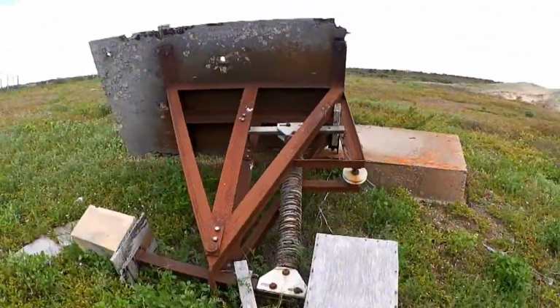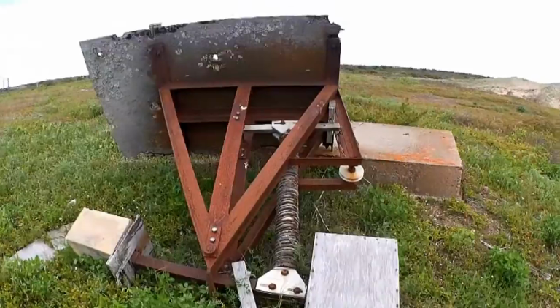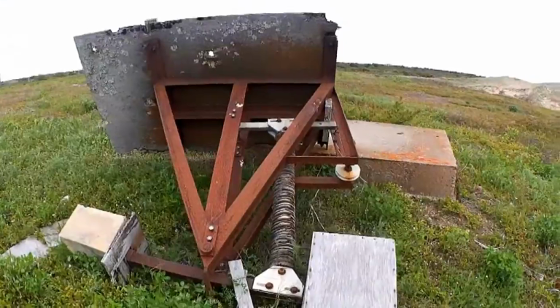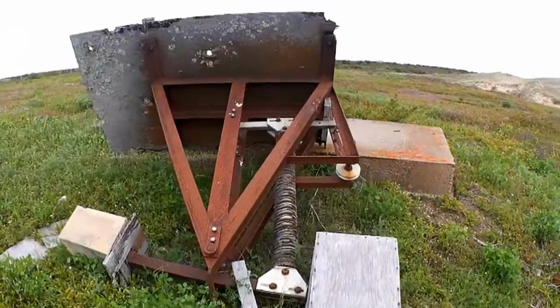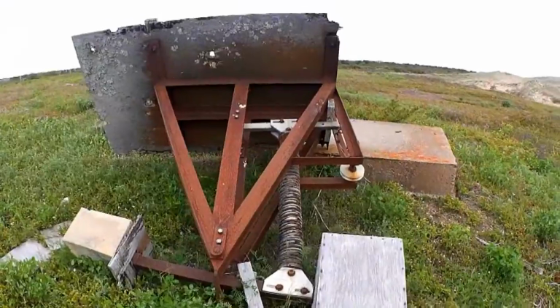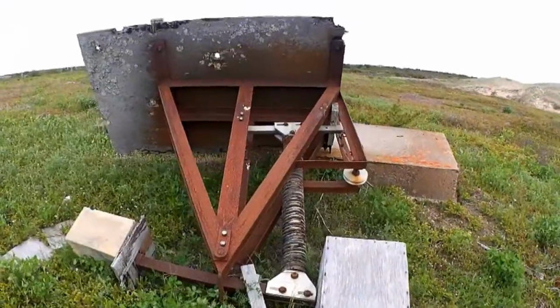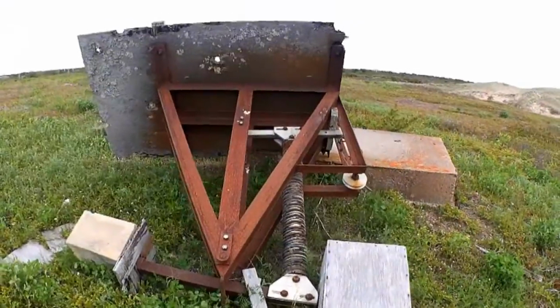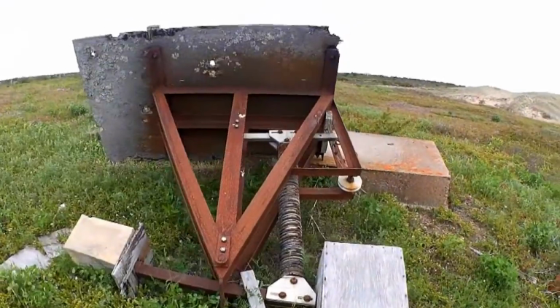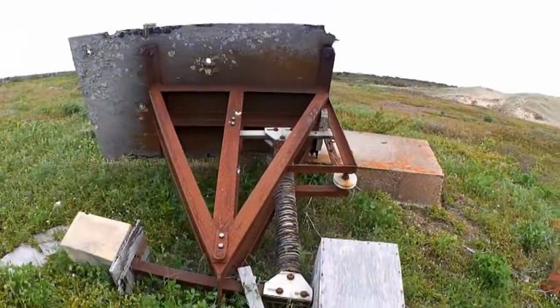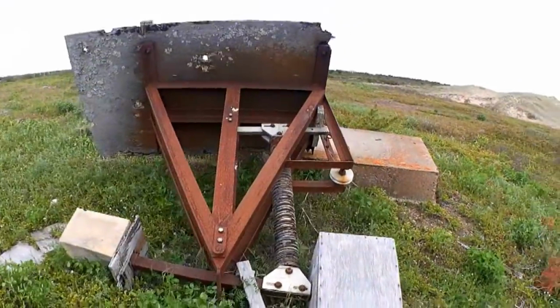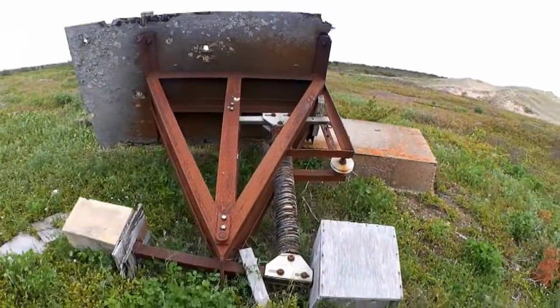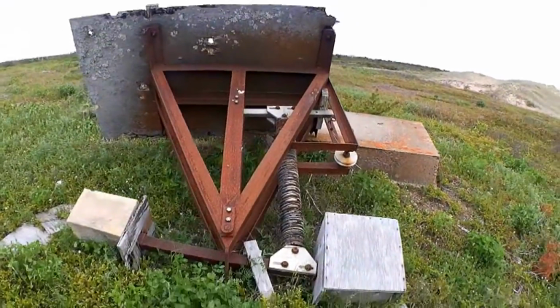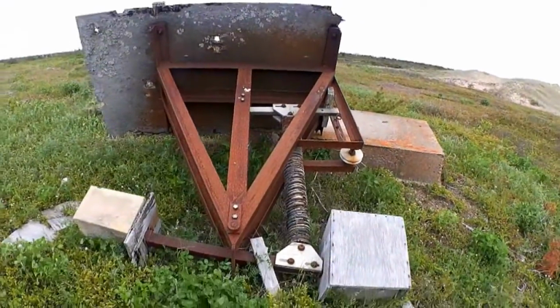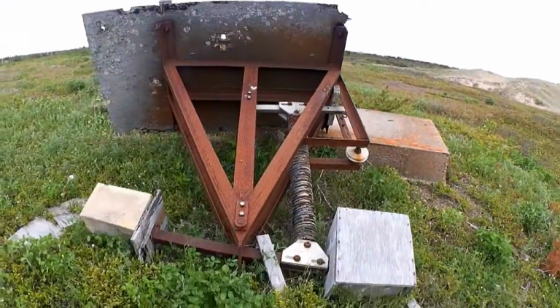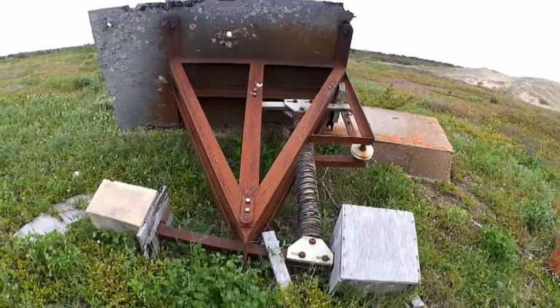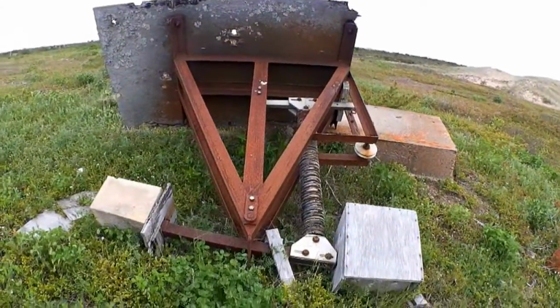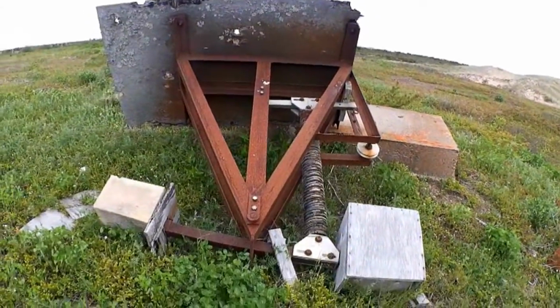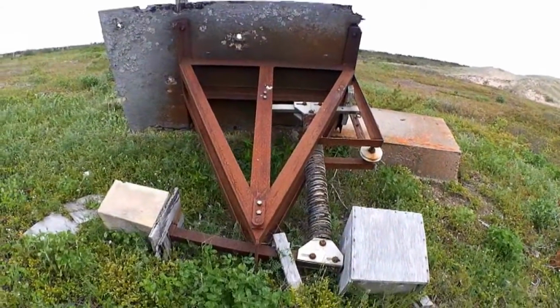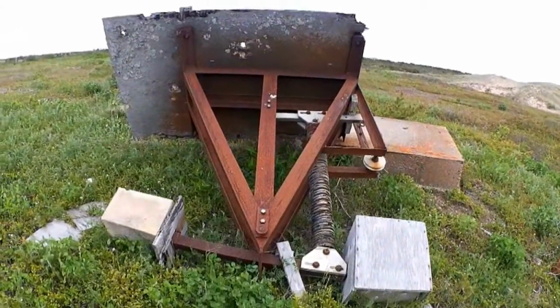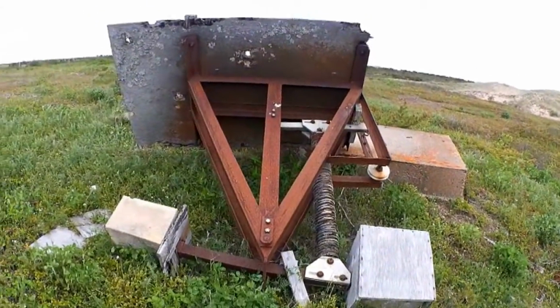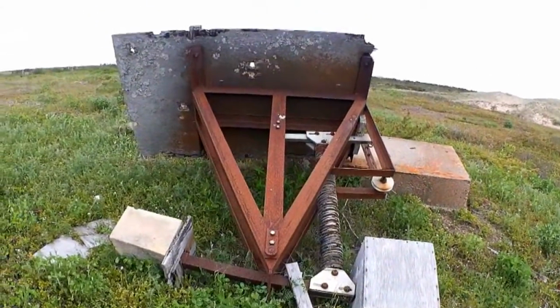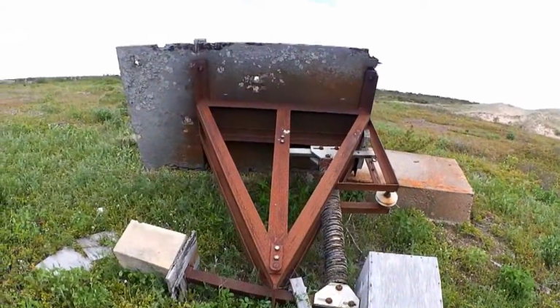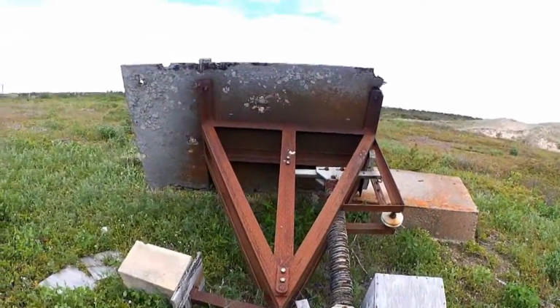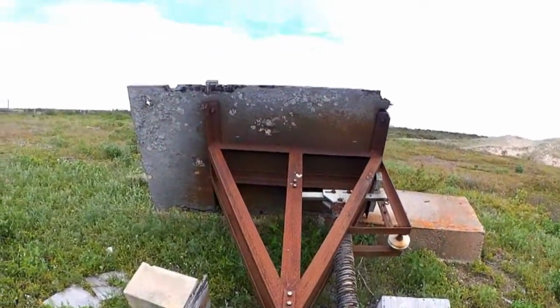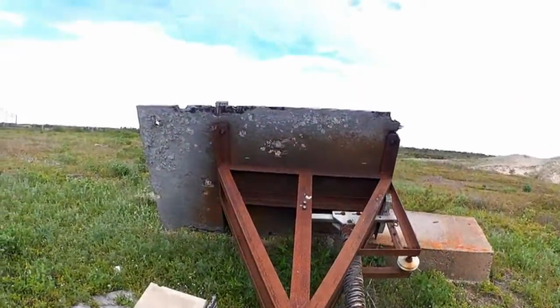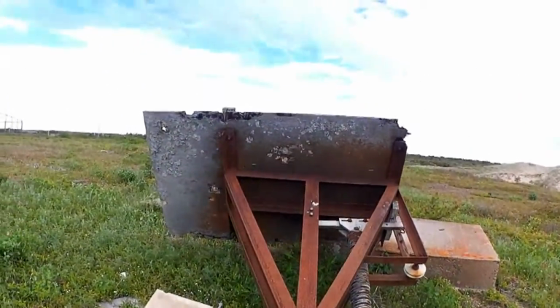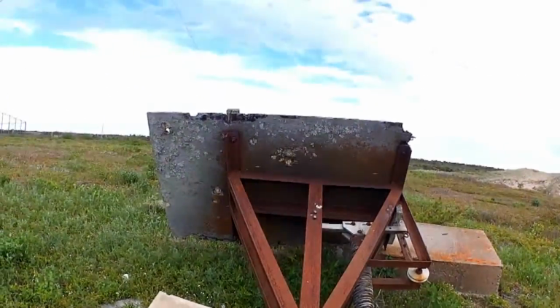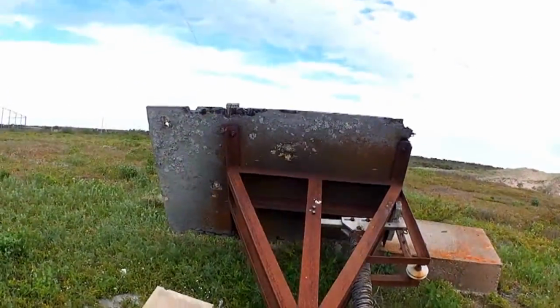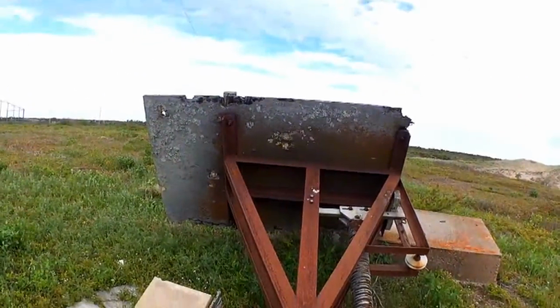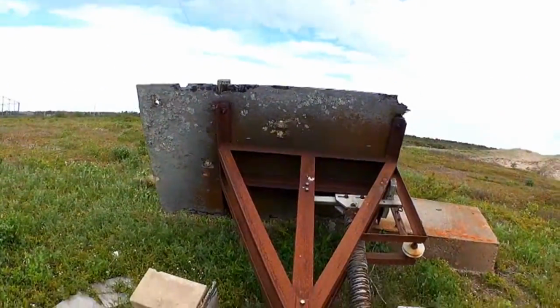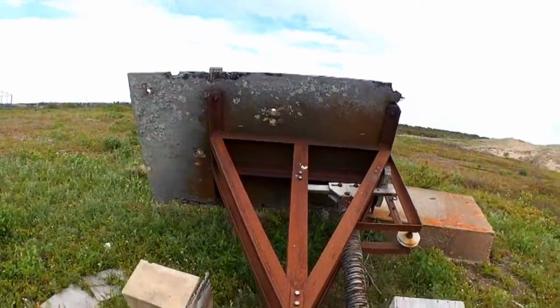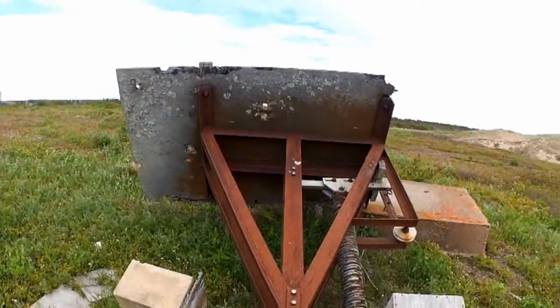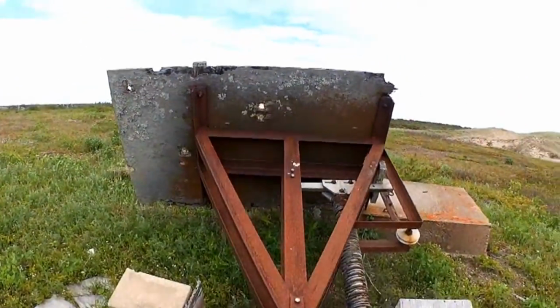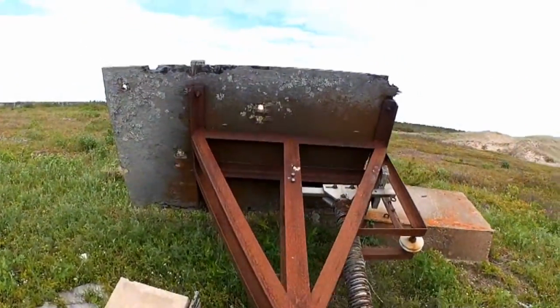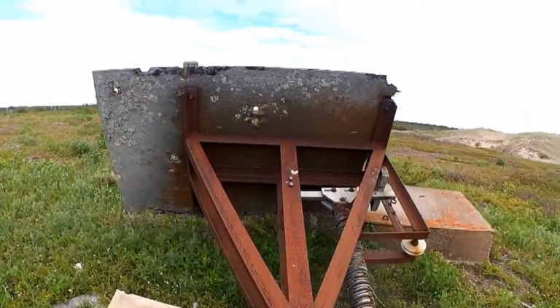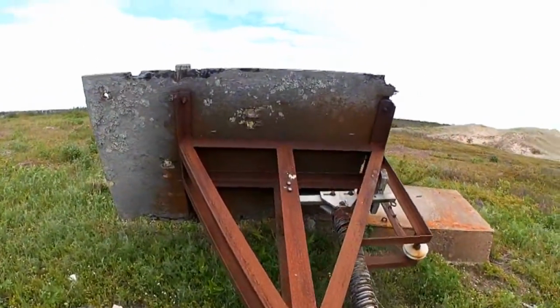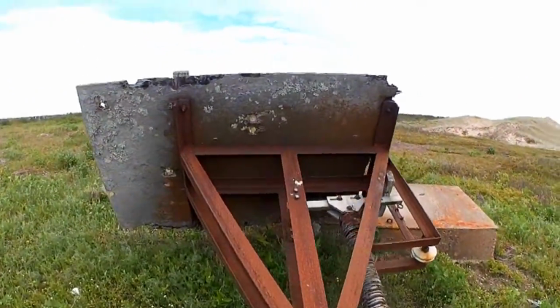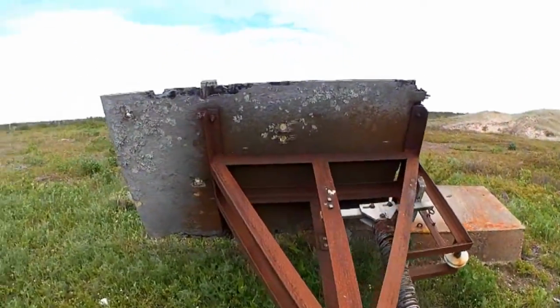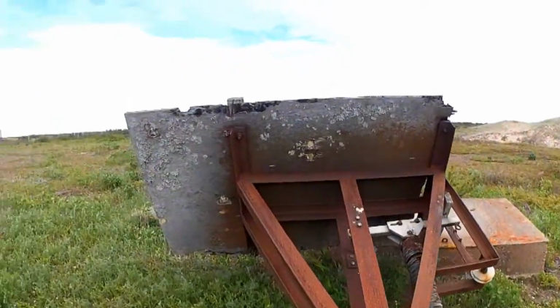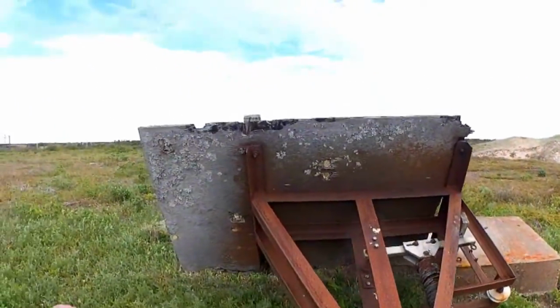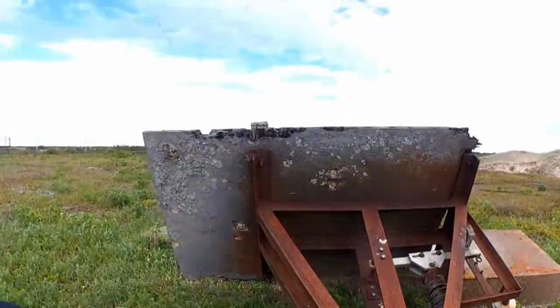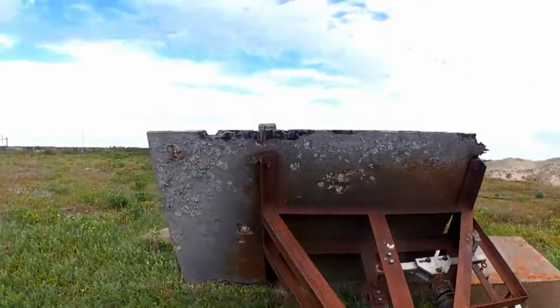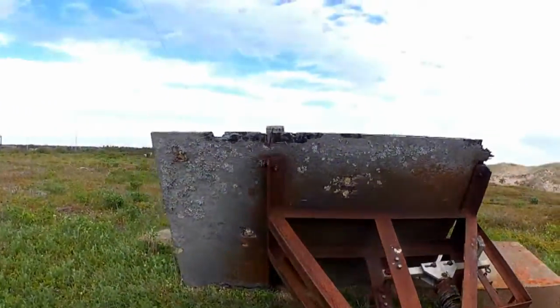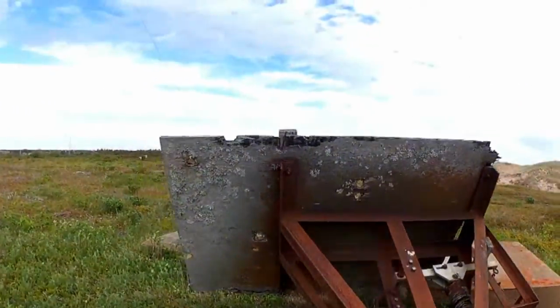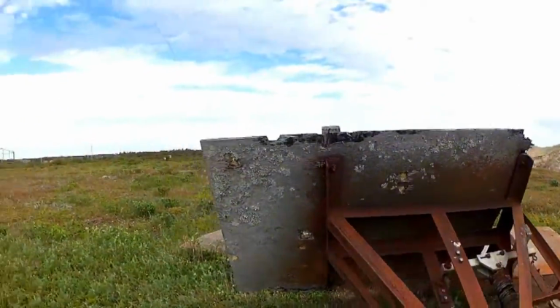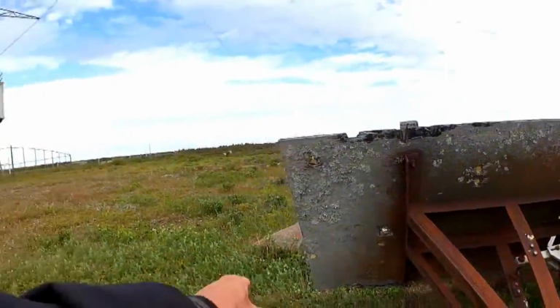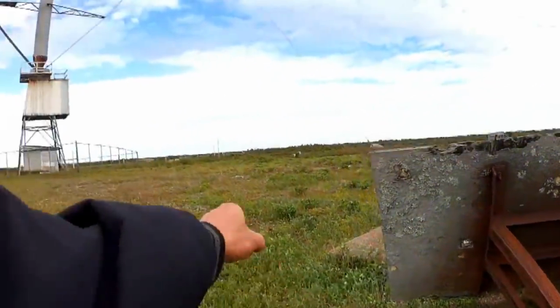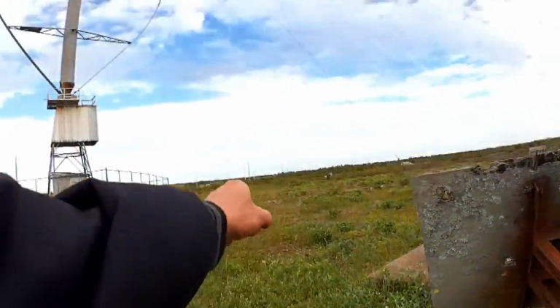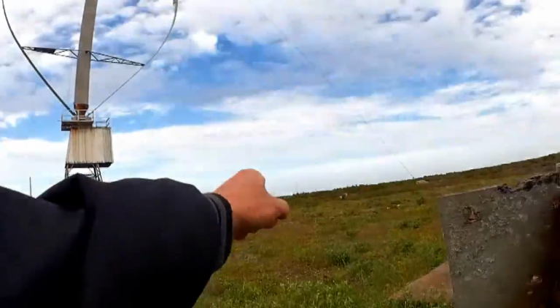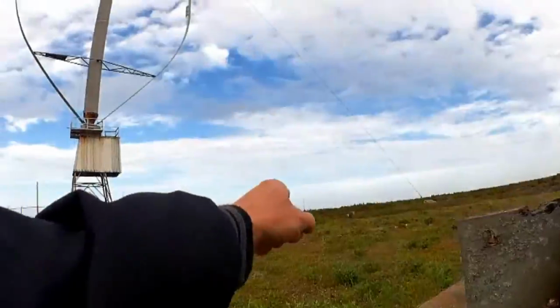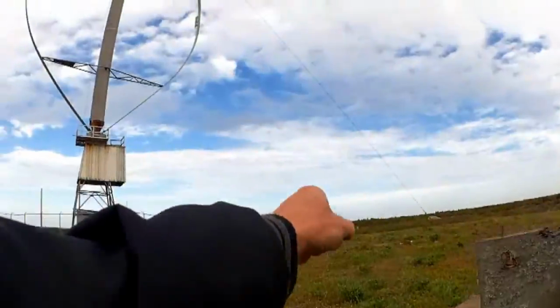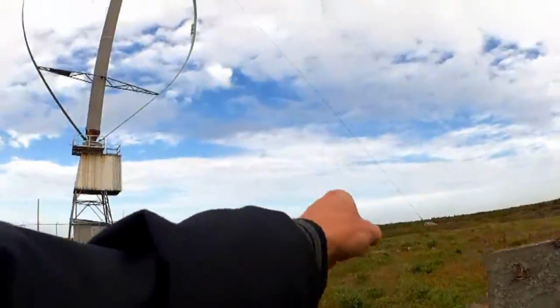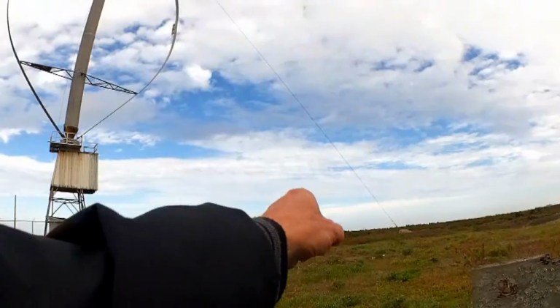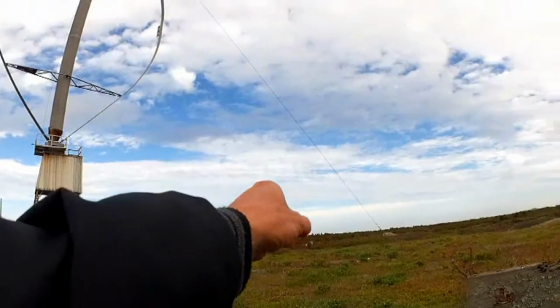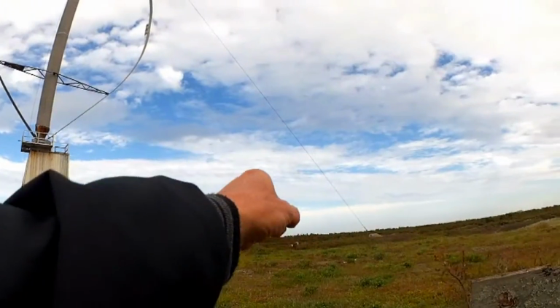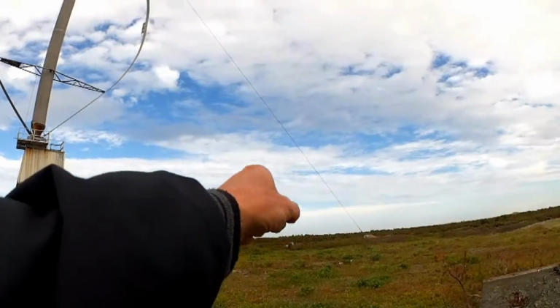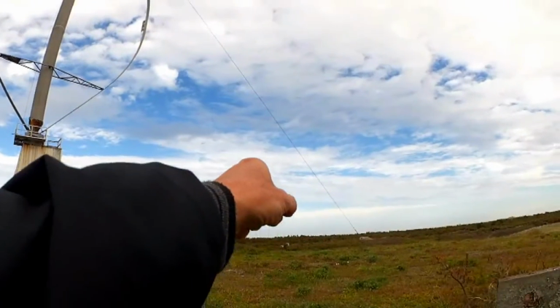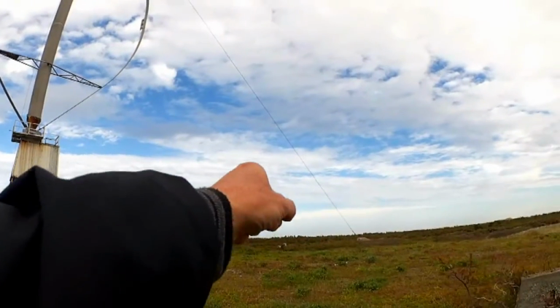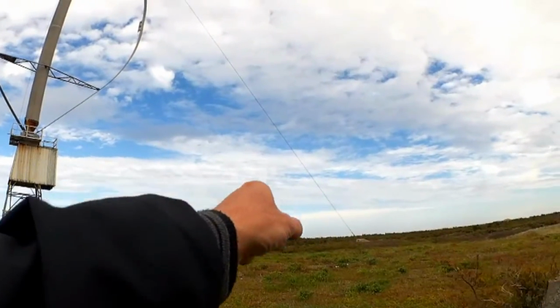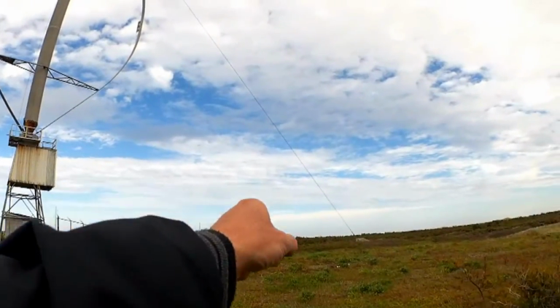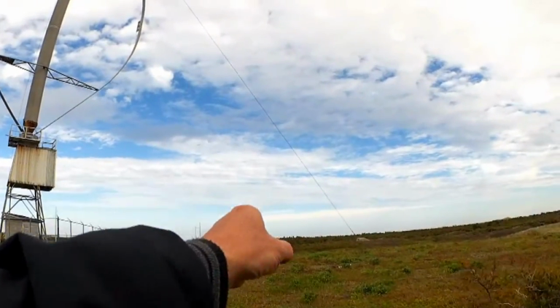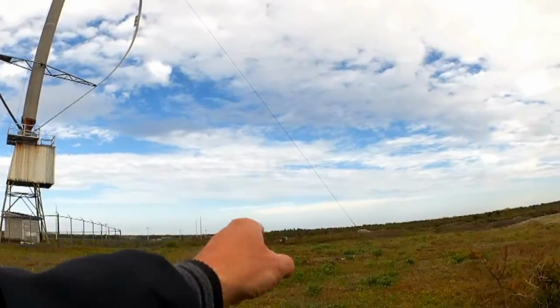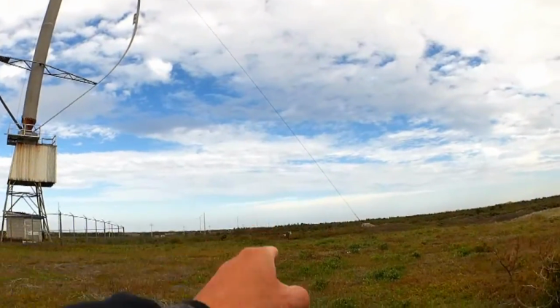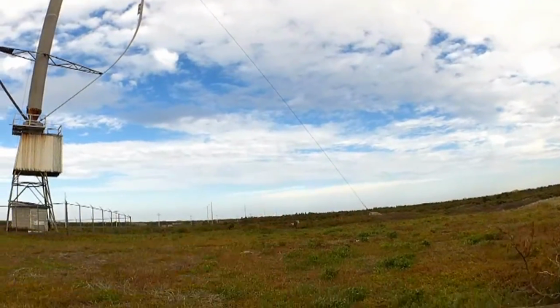Some kind of damper device, perhaps. There's another one over there that's still upright.